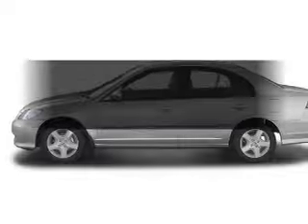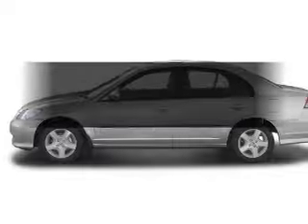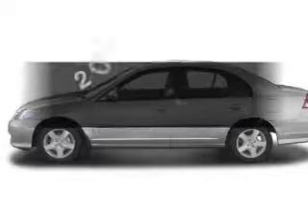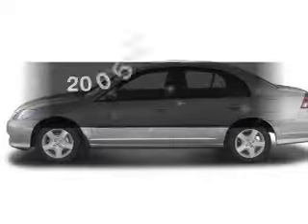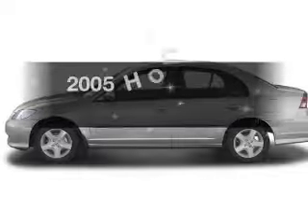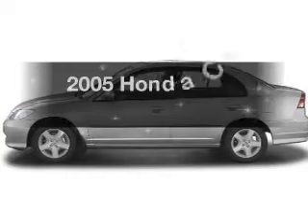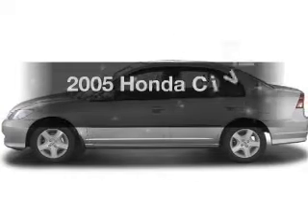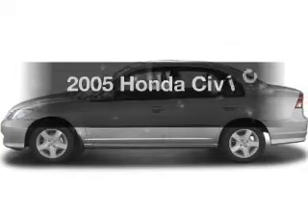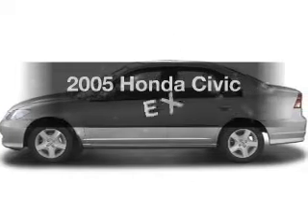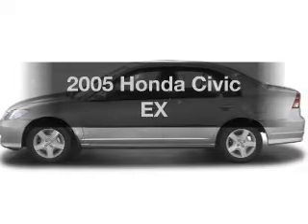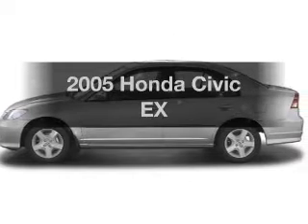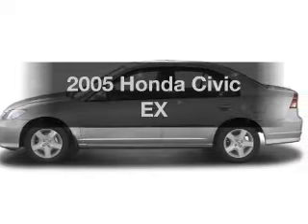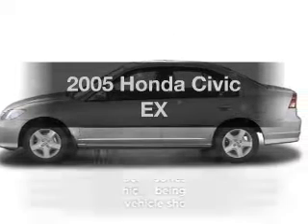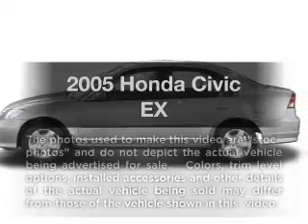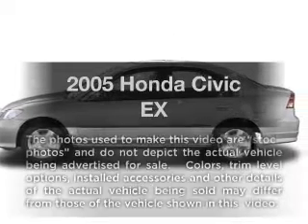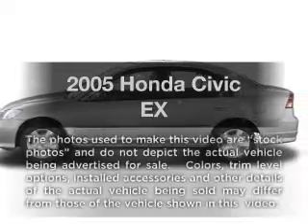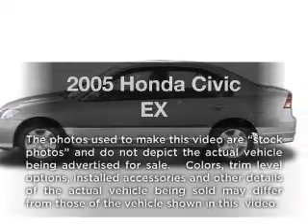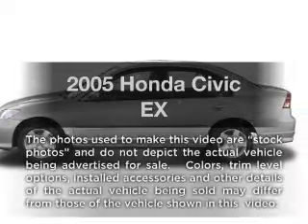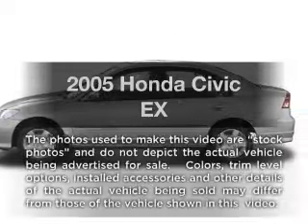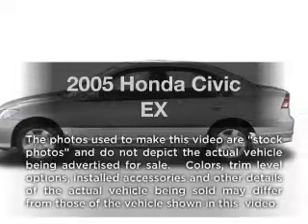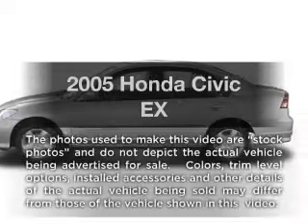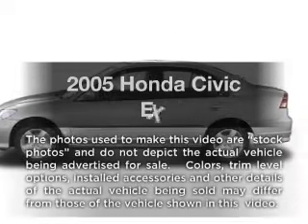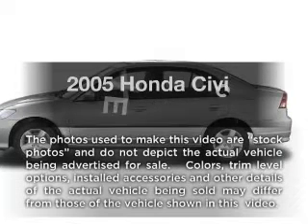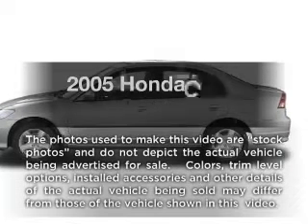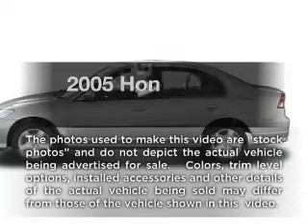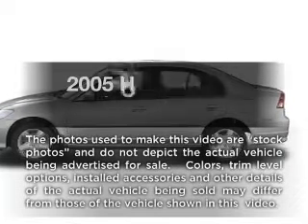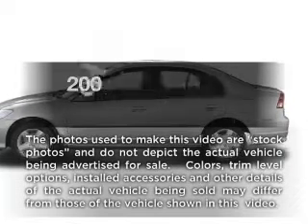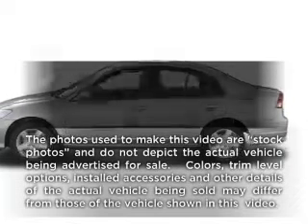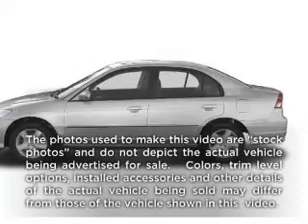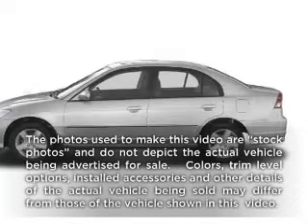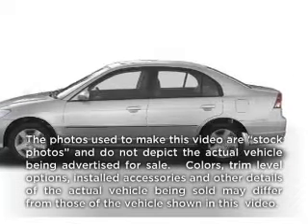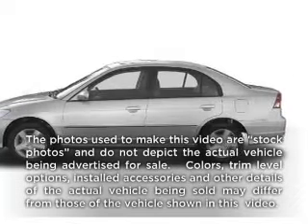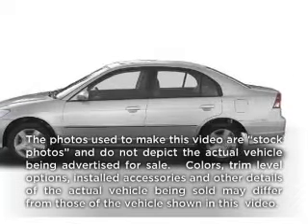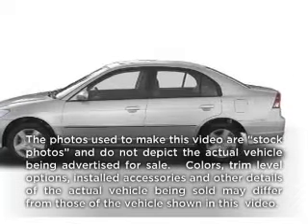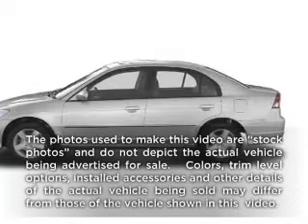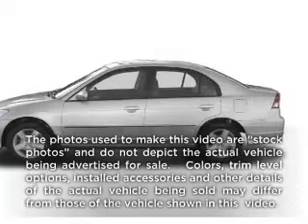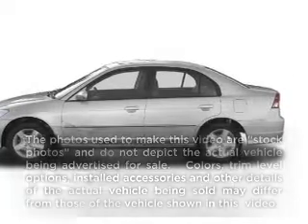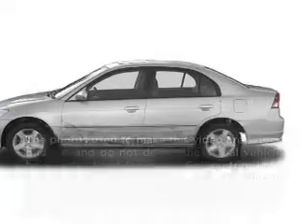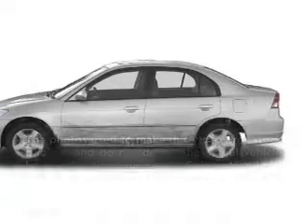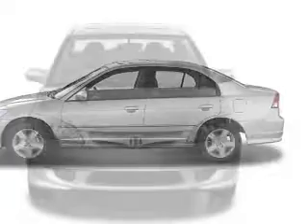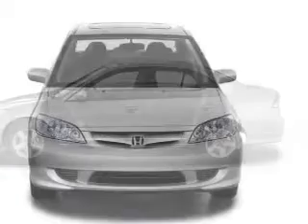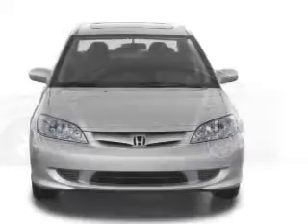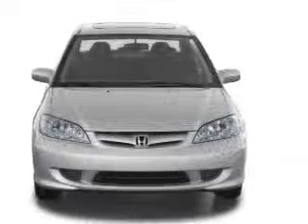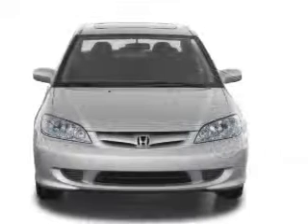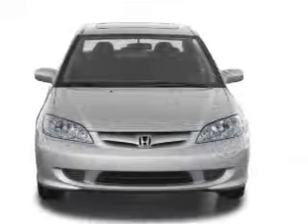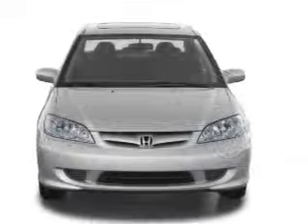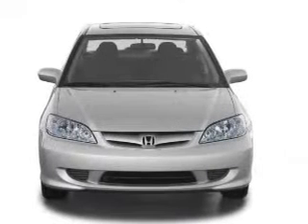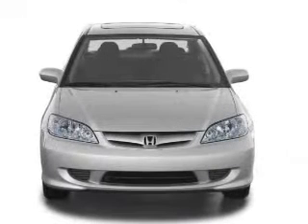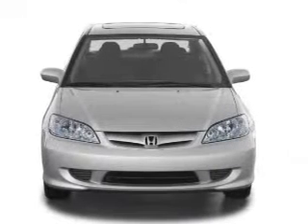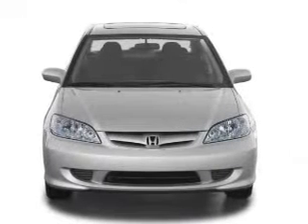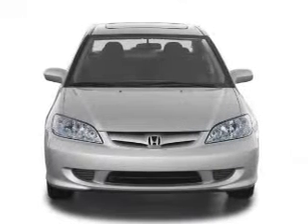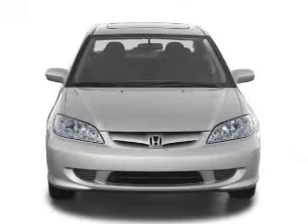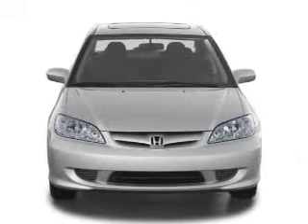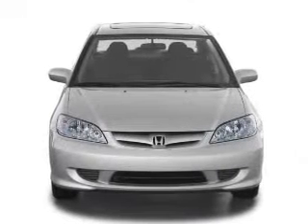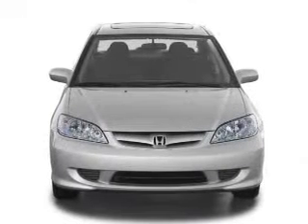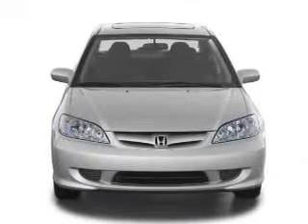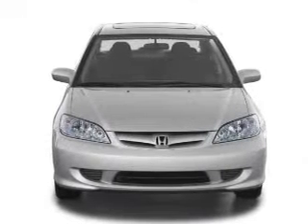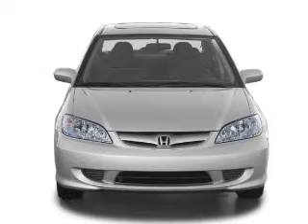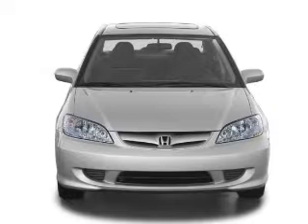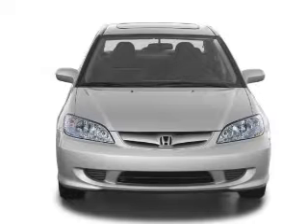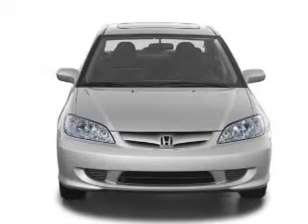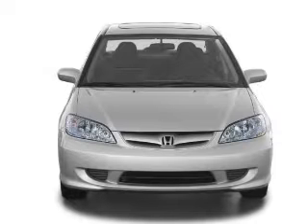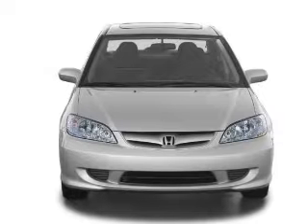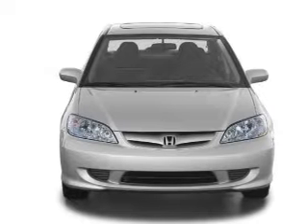Imagine yourself in this 2005 Honda Civic. Everything you need under one roof with this great vehicle.